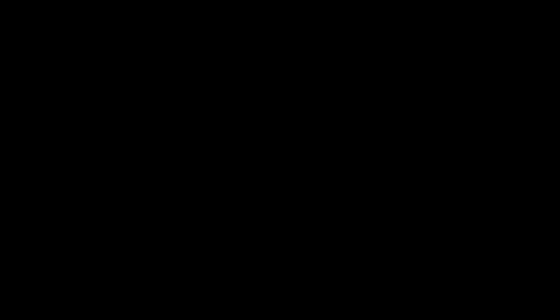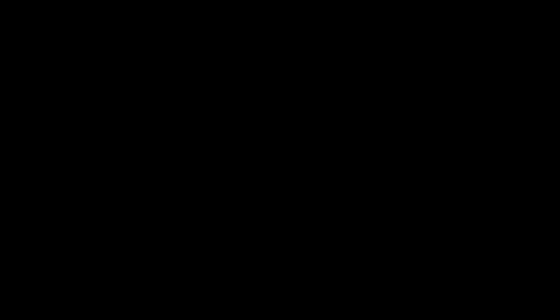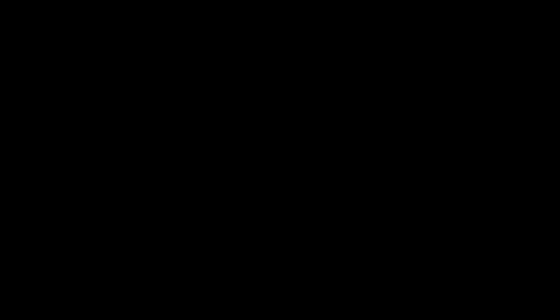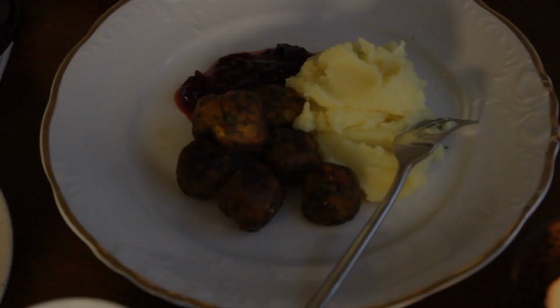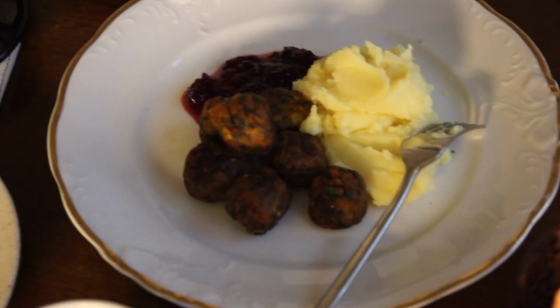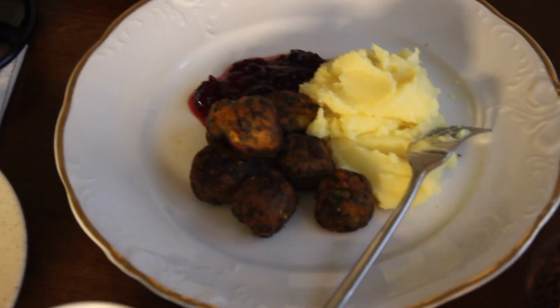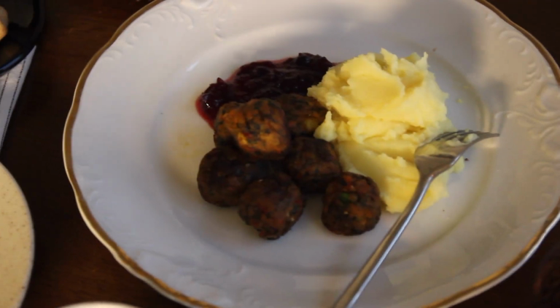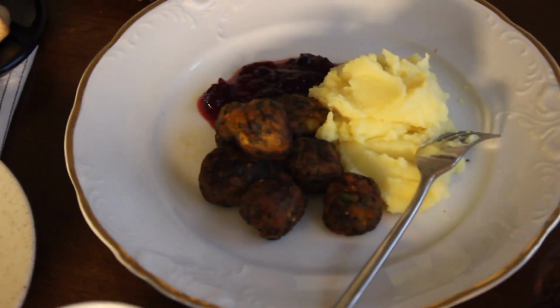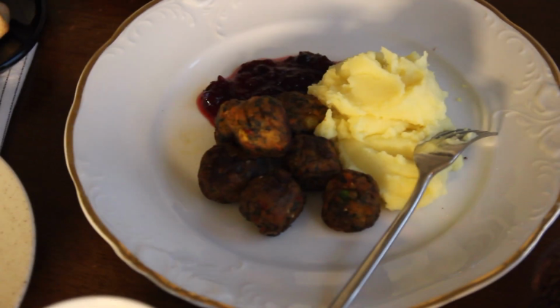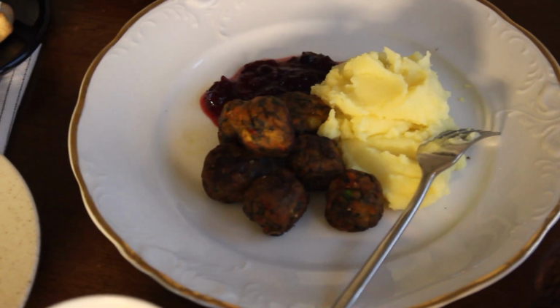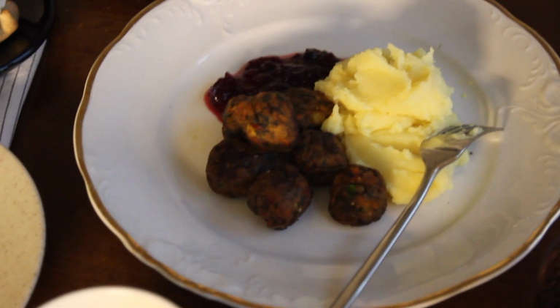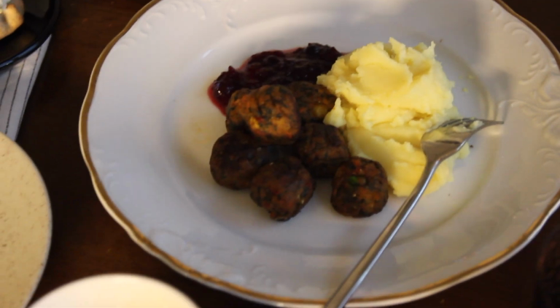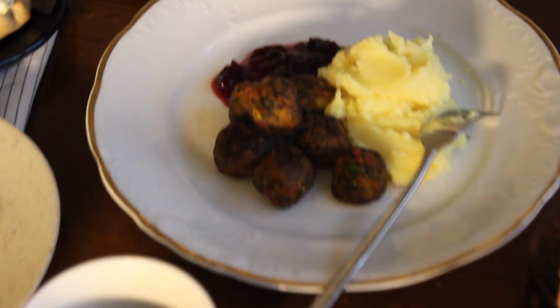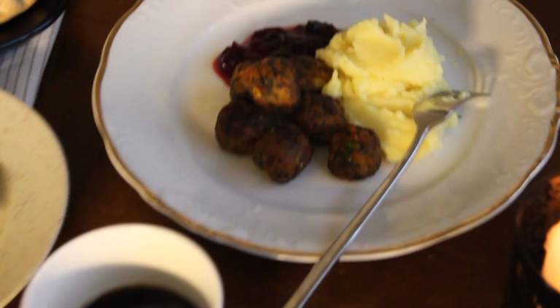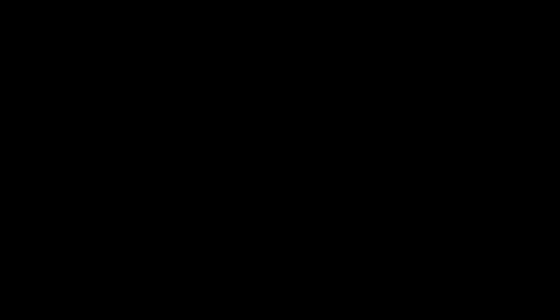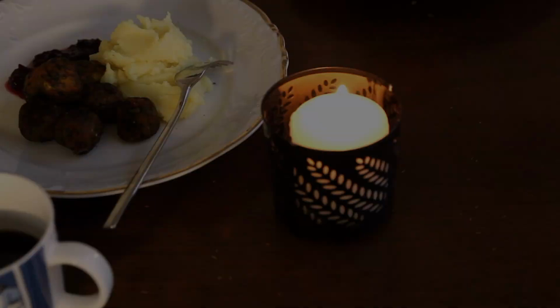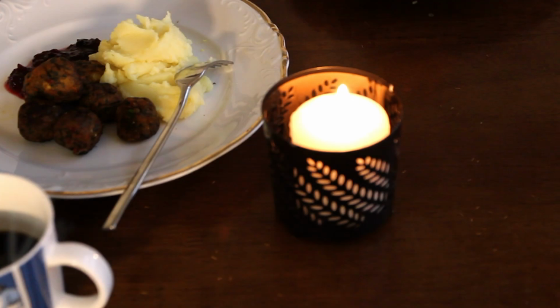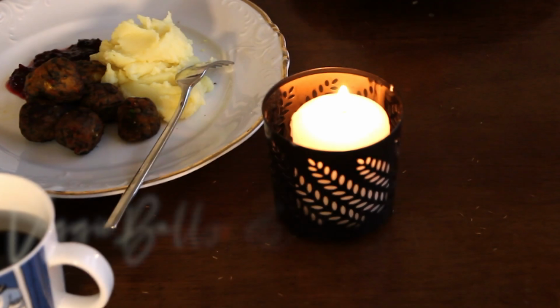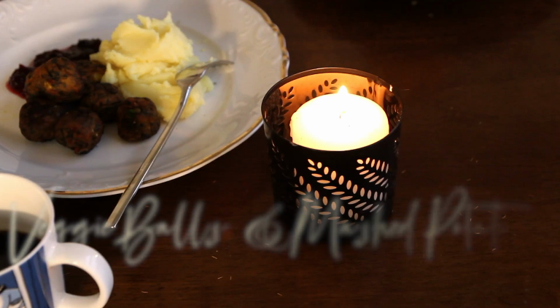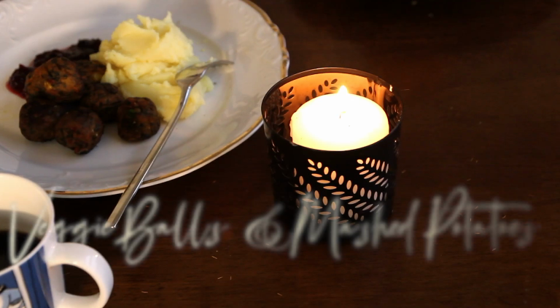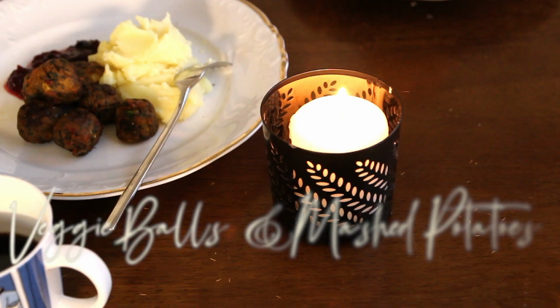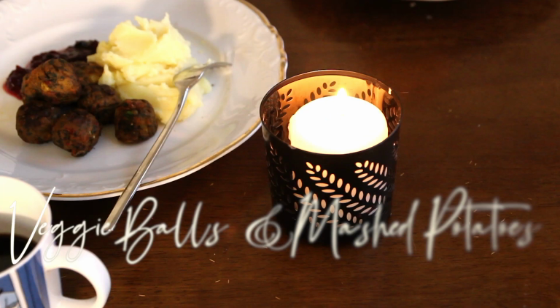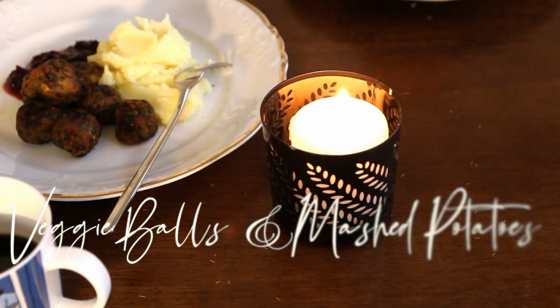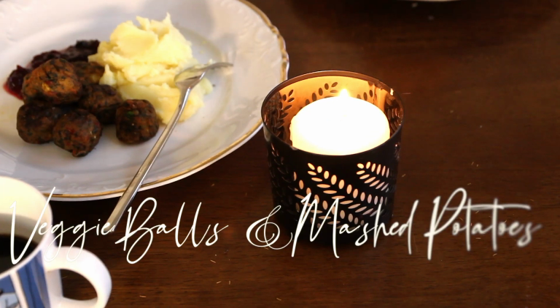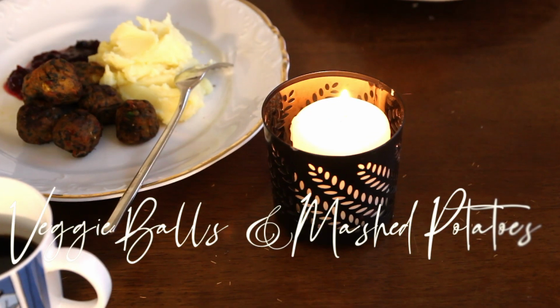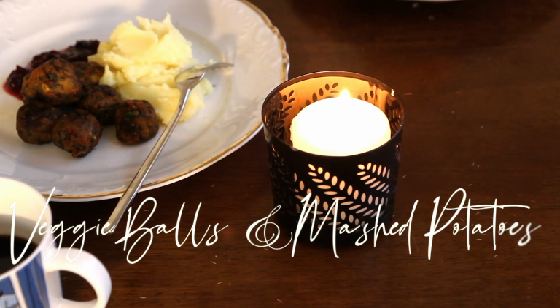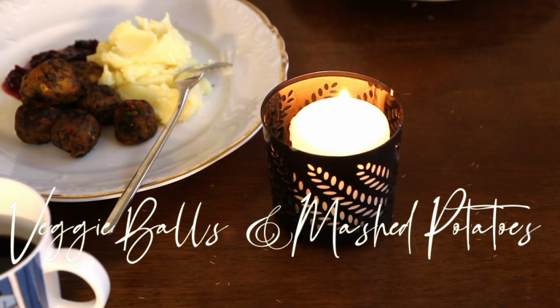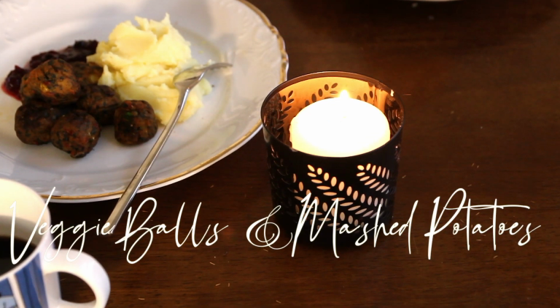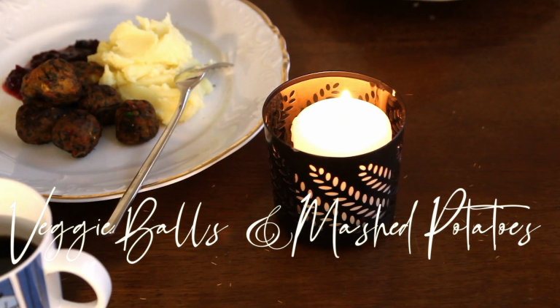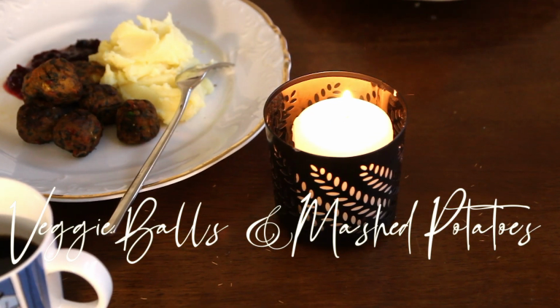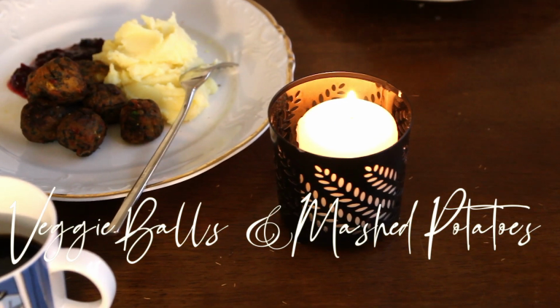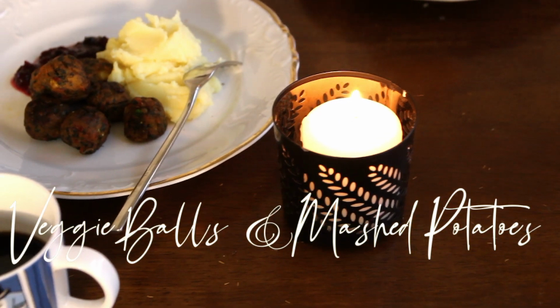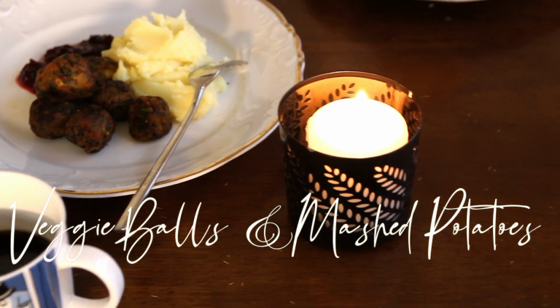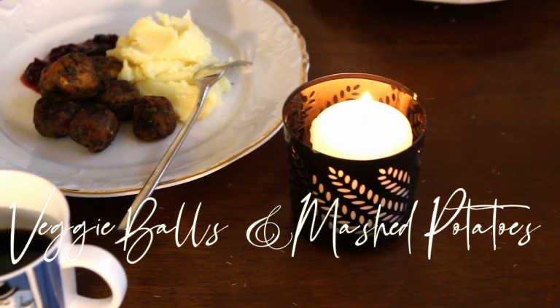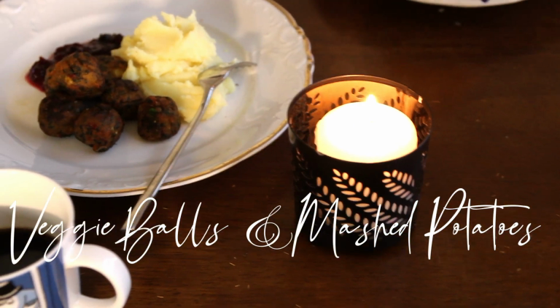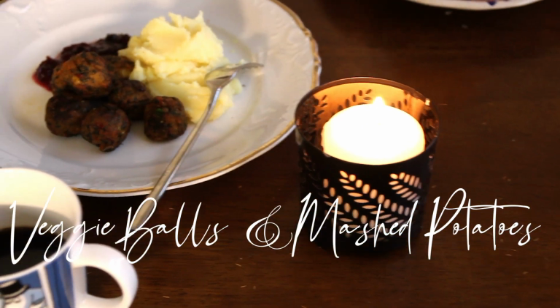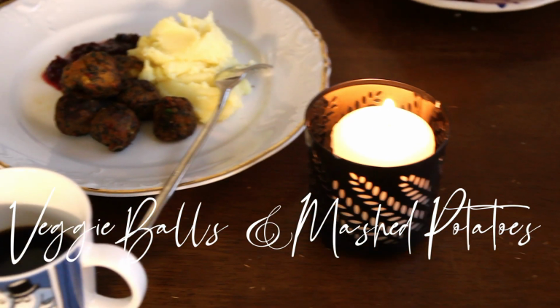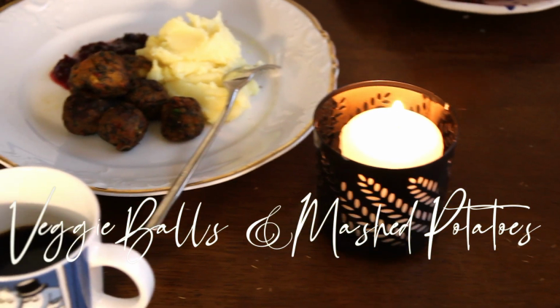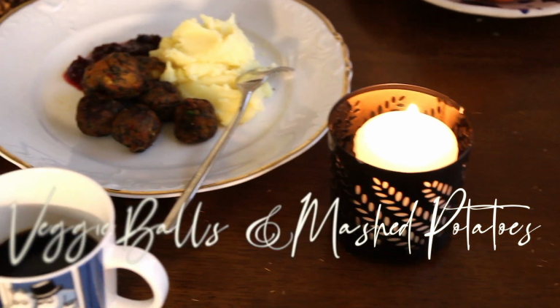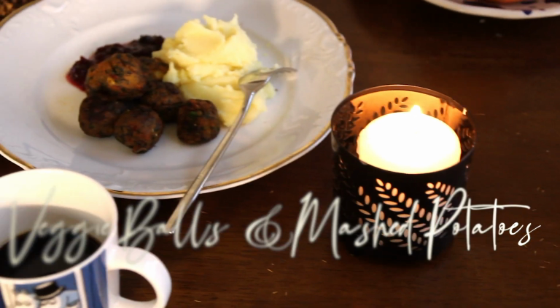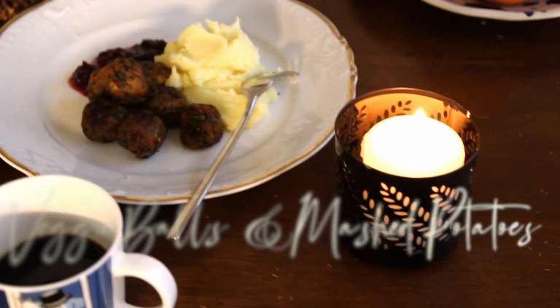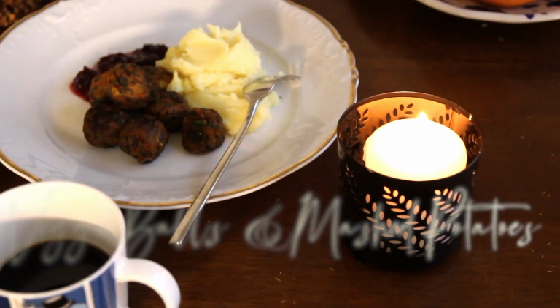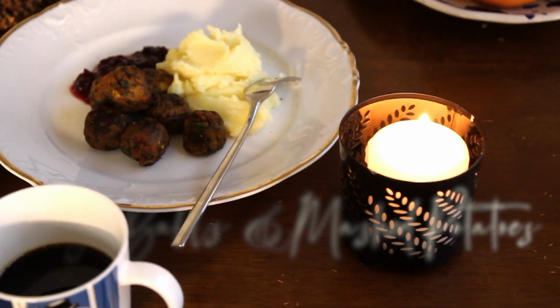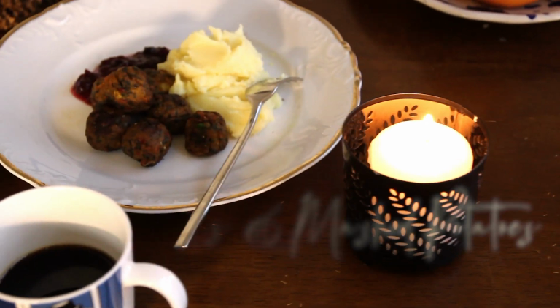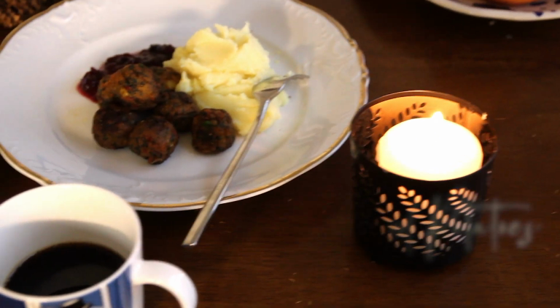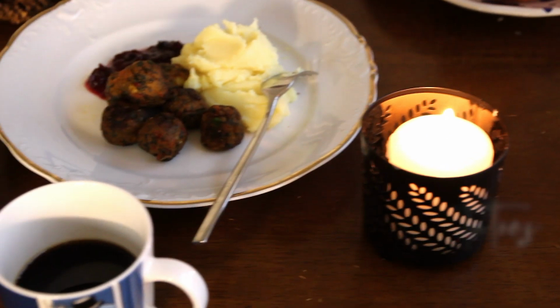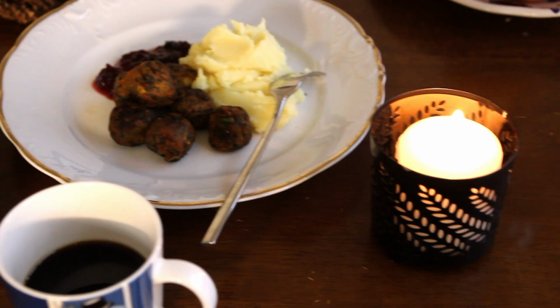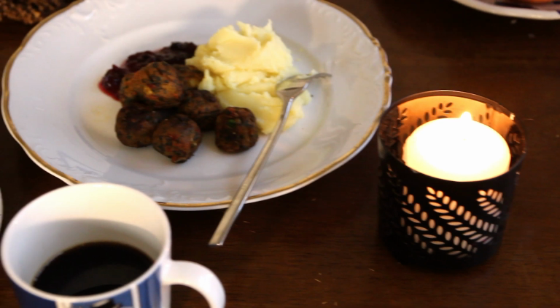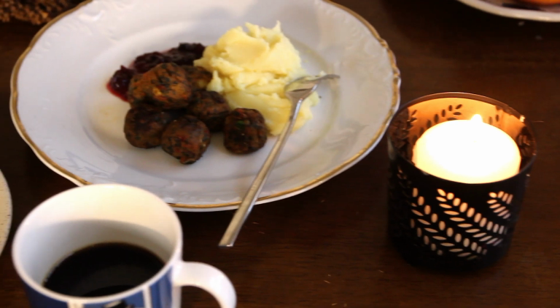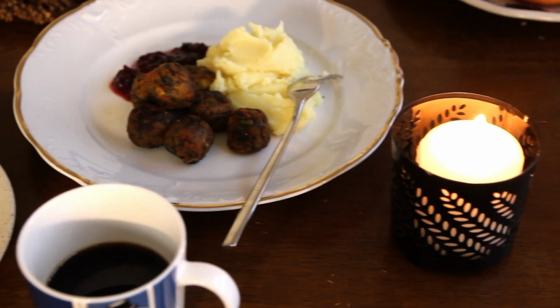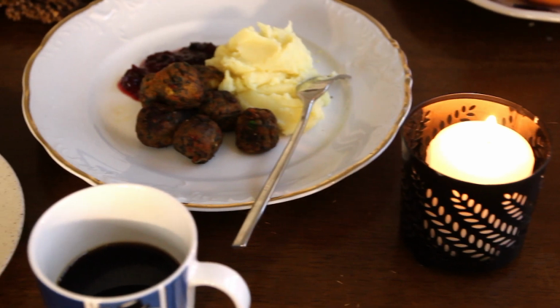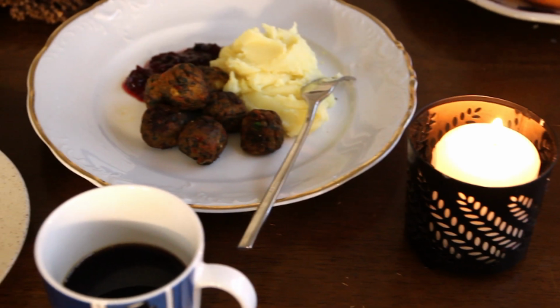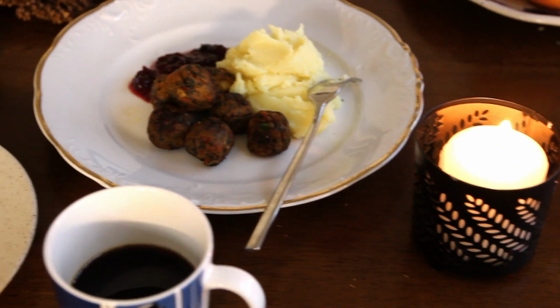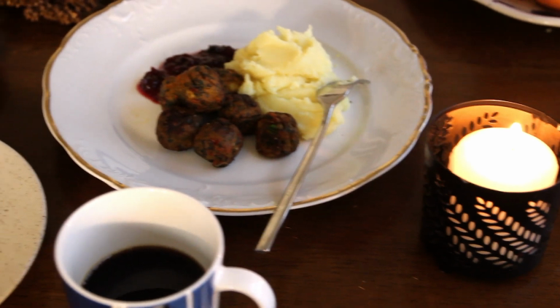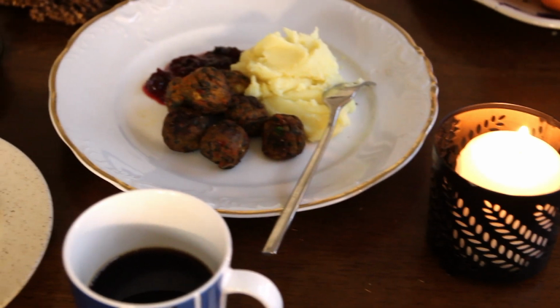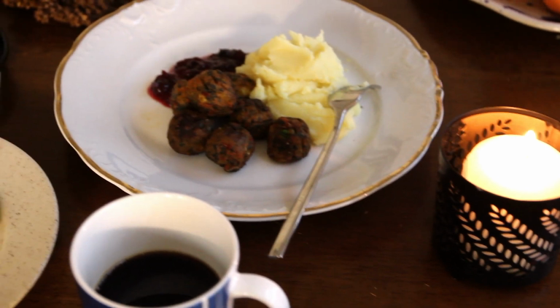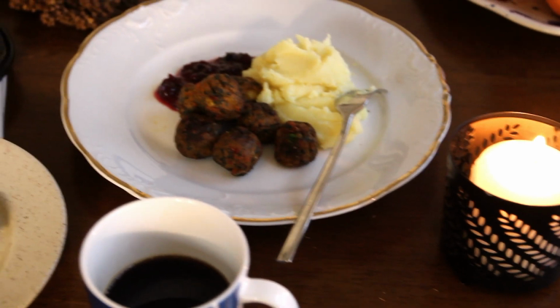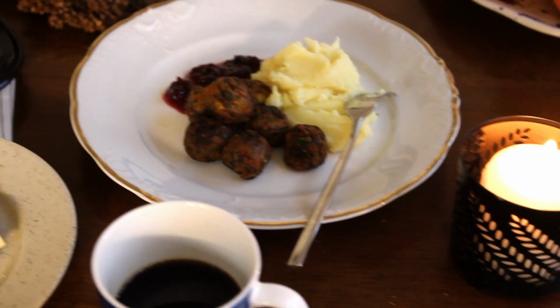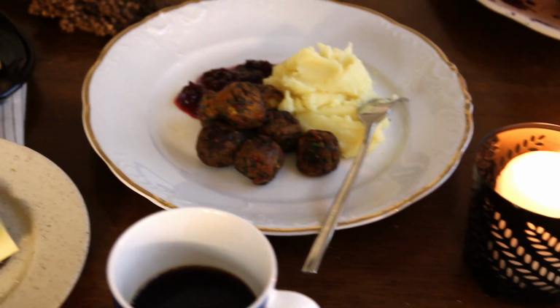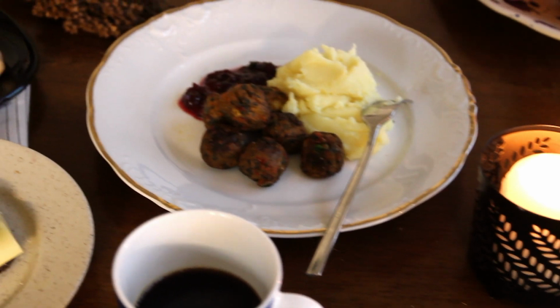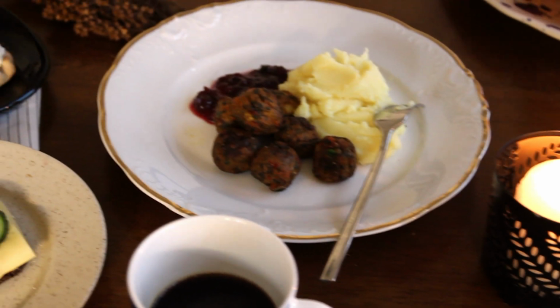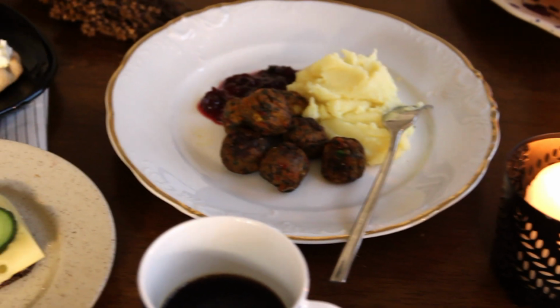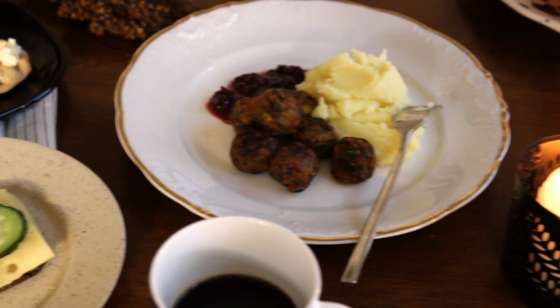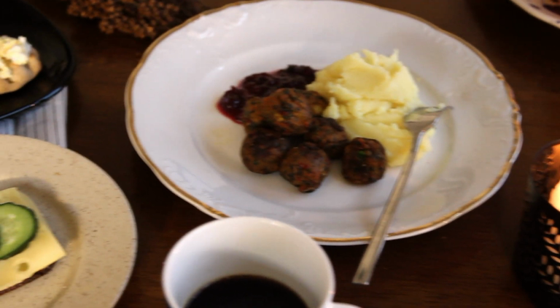Hello everyone! In today's video we have veggie bowls with mashed potatoes and lingonberry jam. I hope you like it!